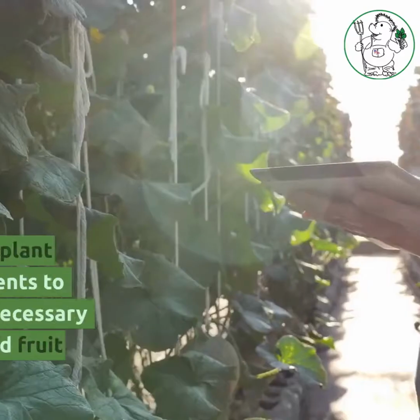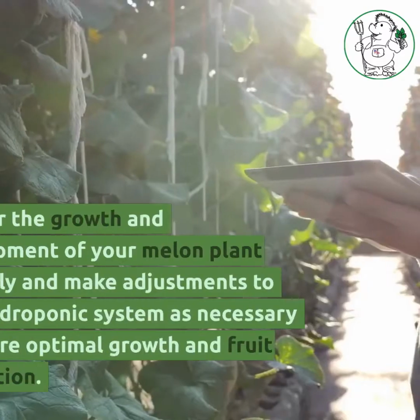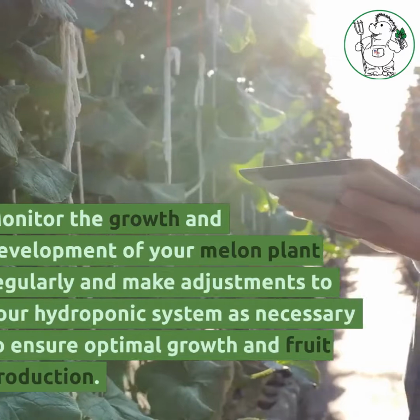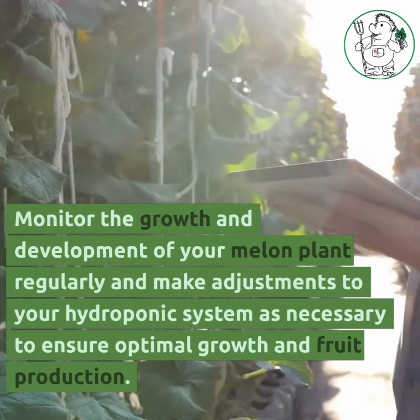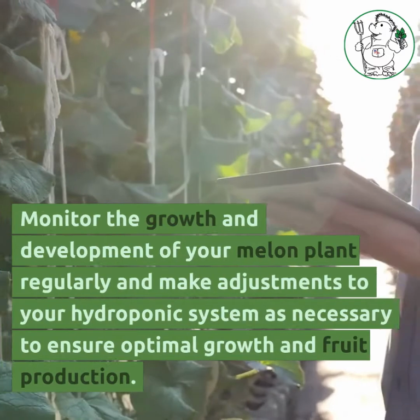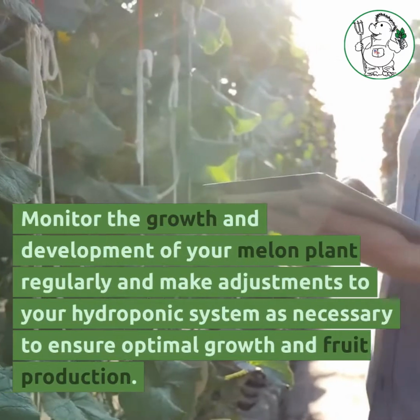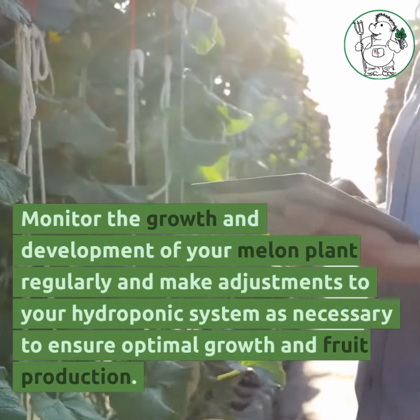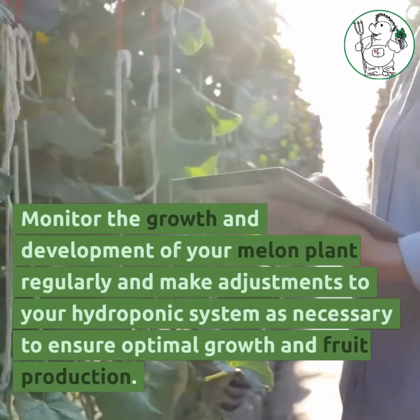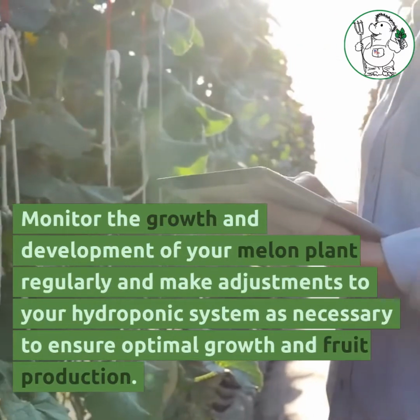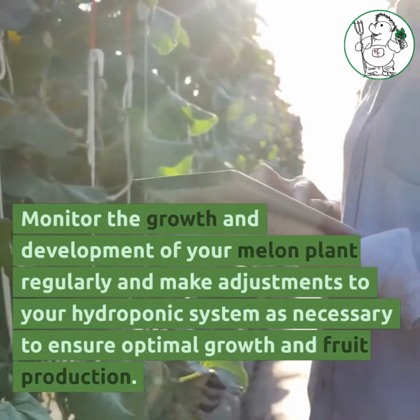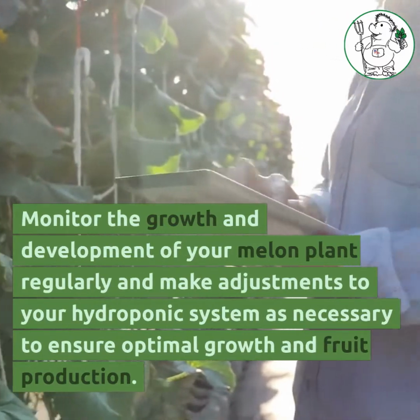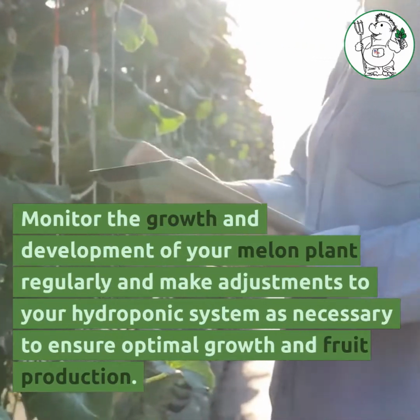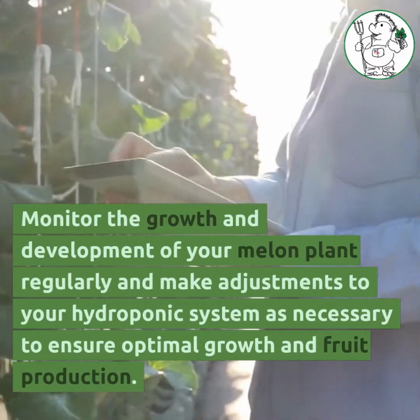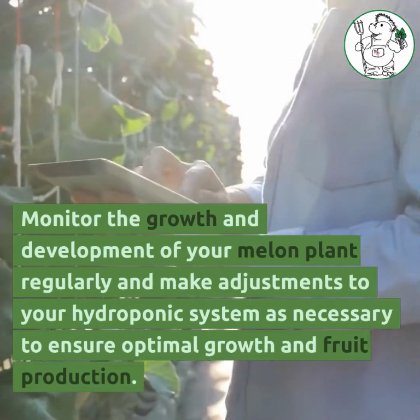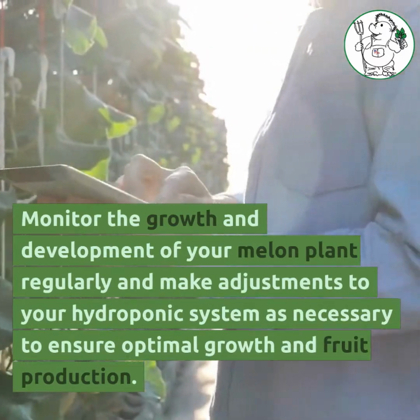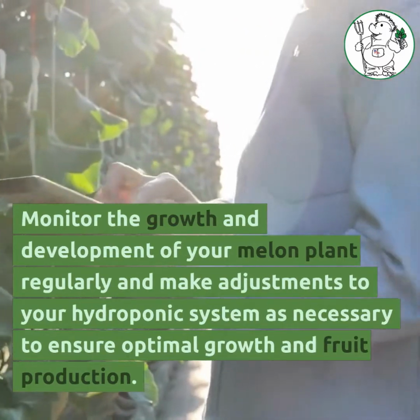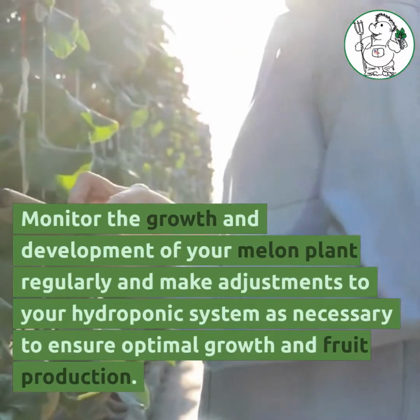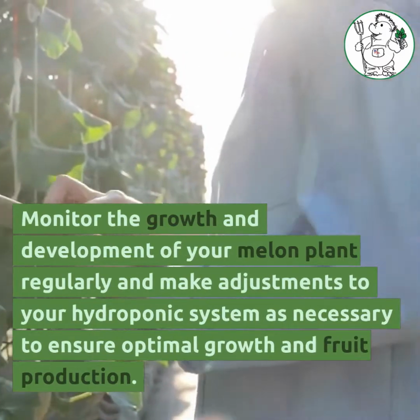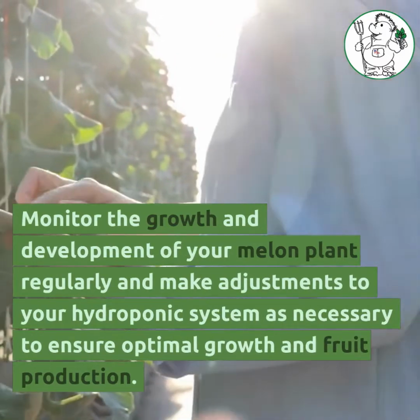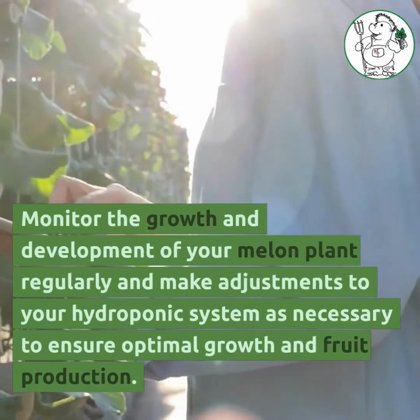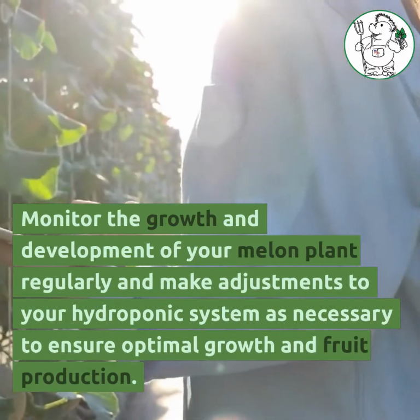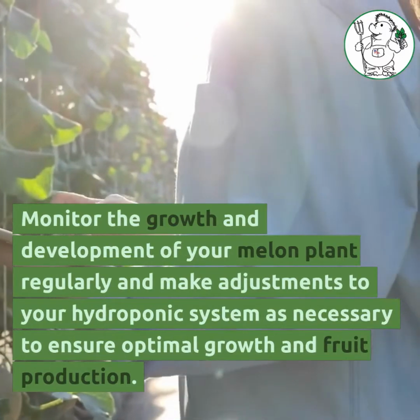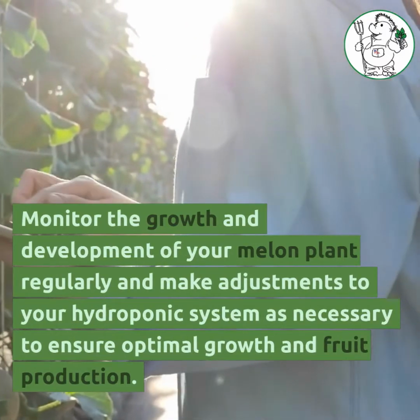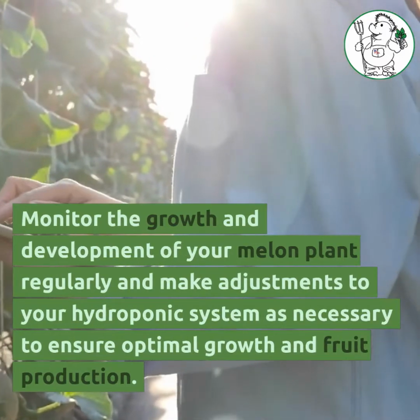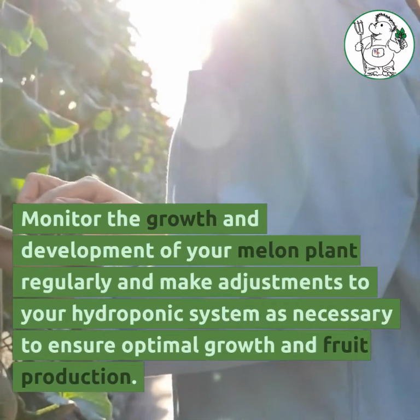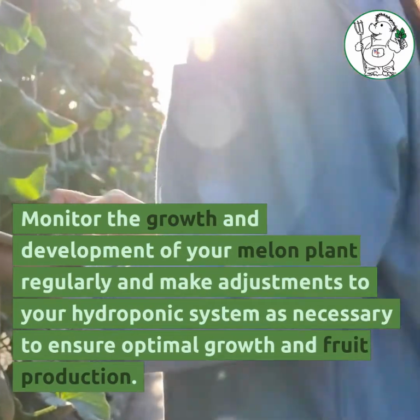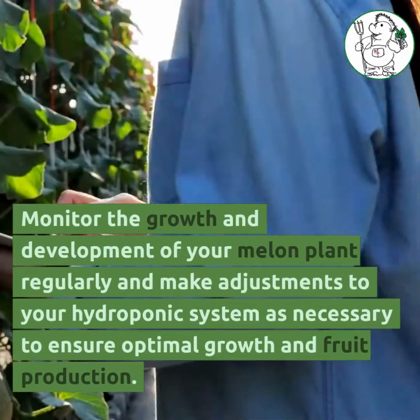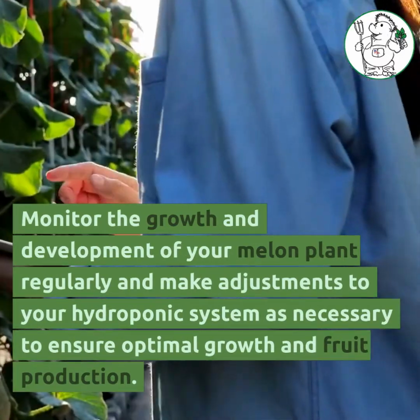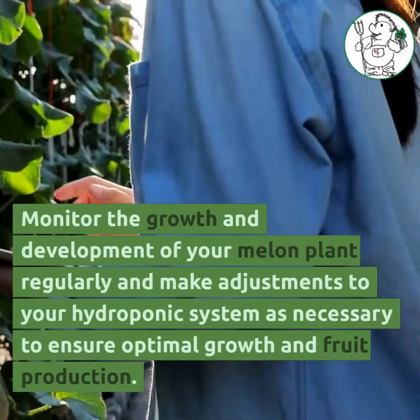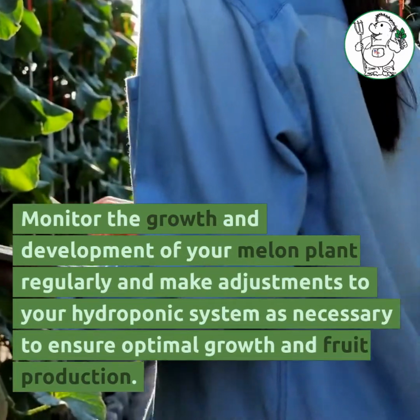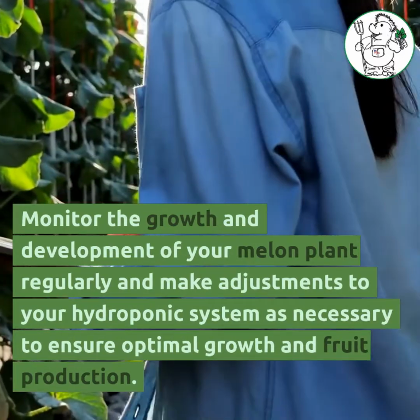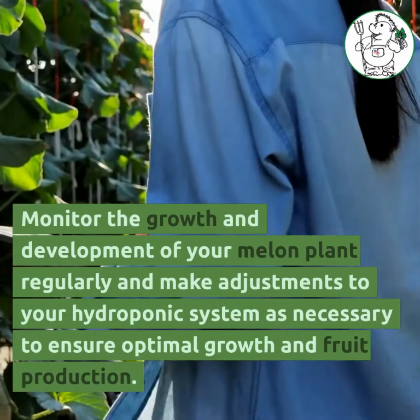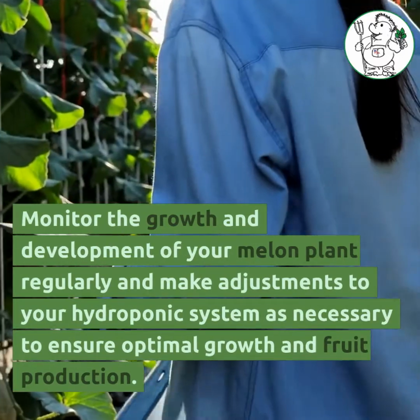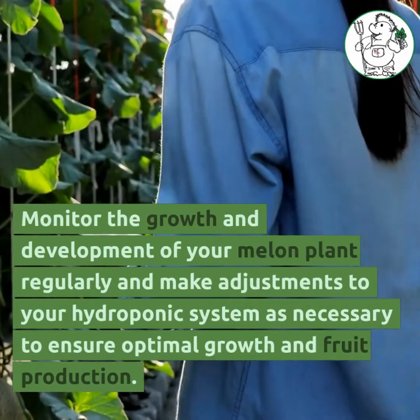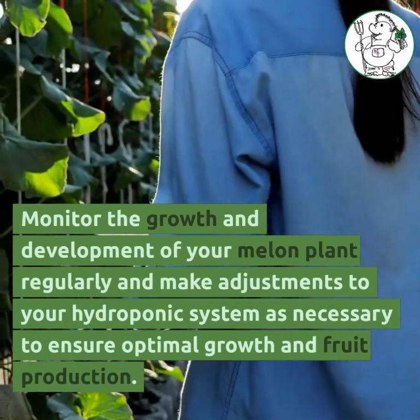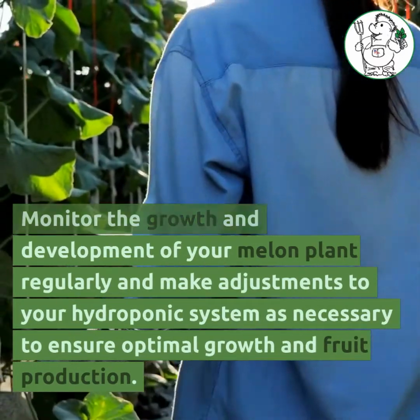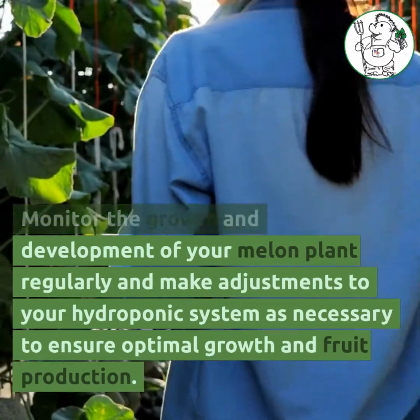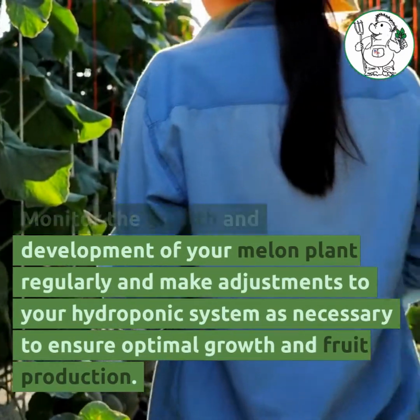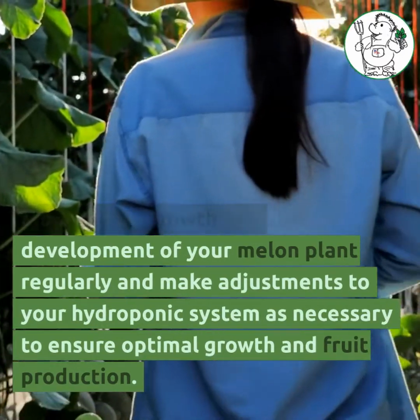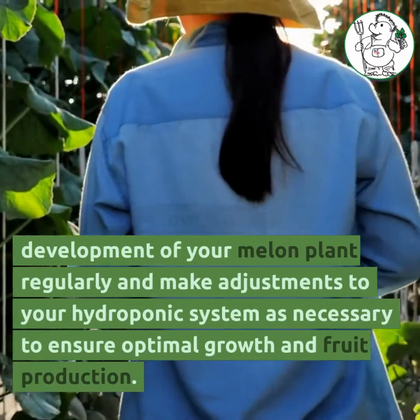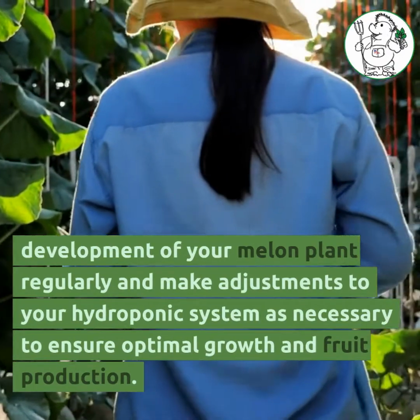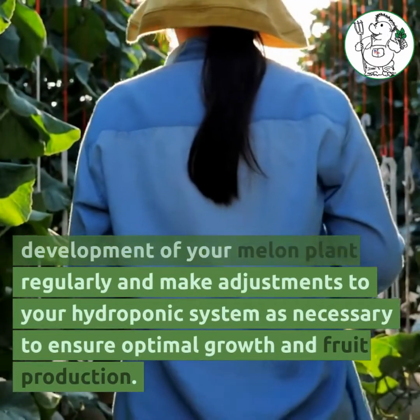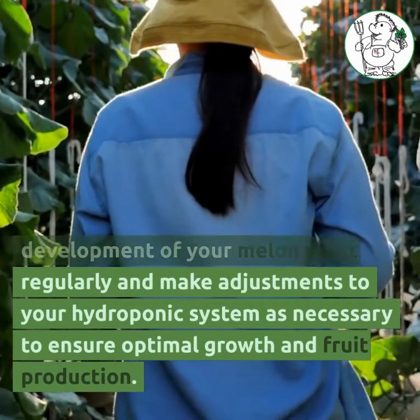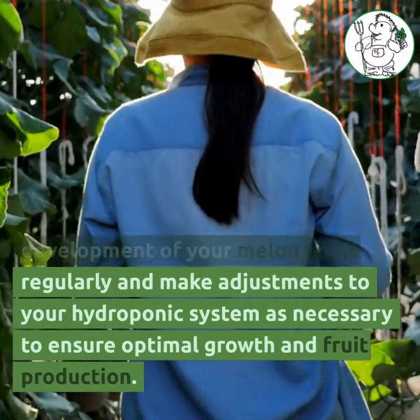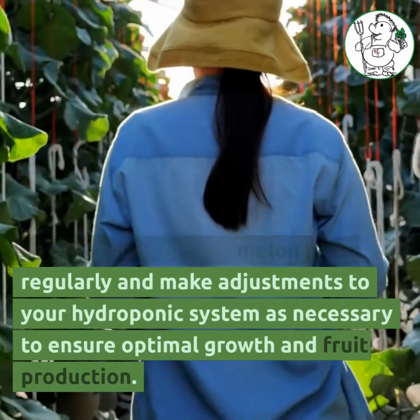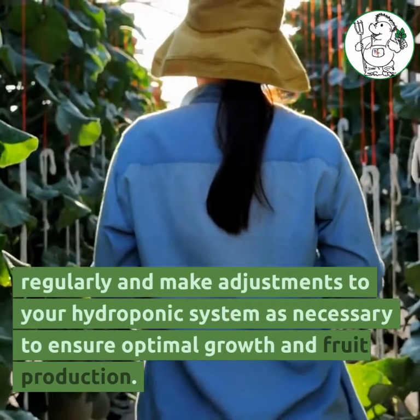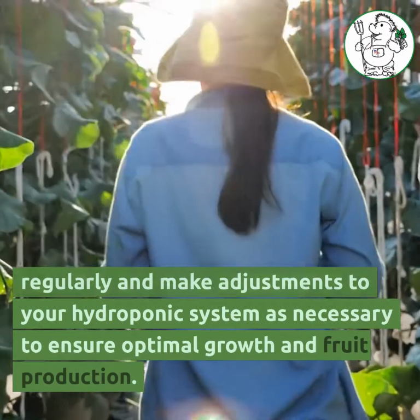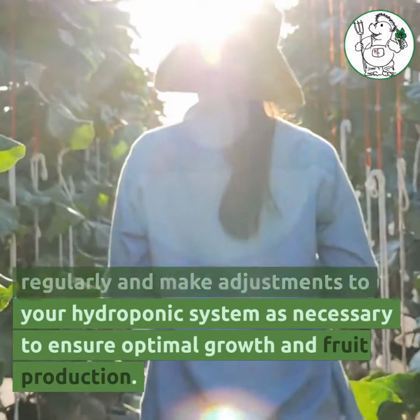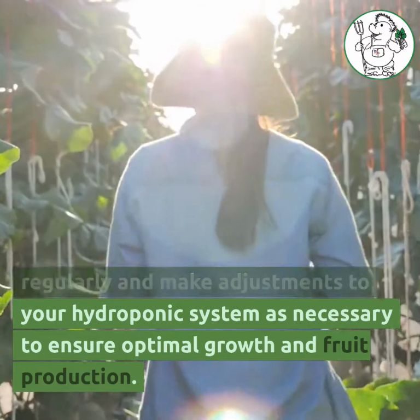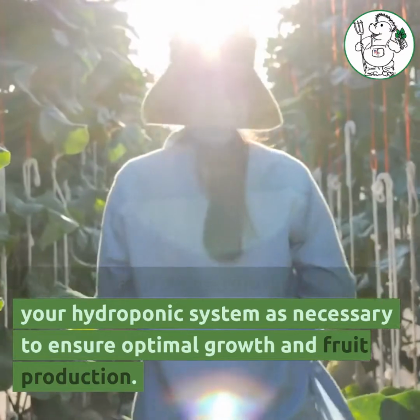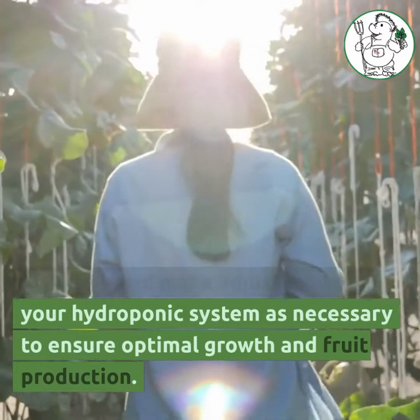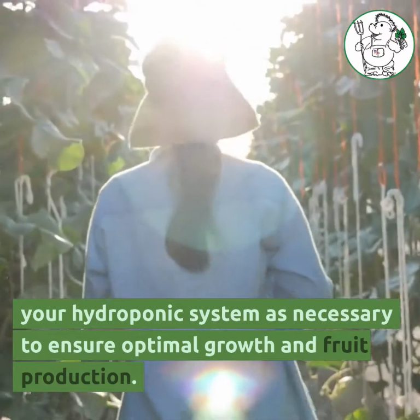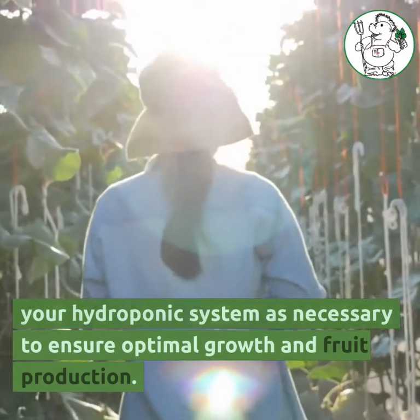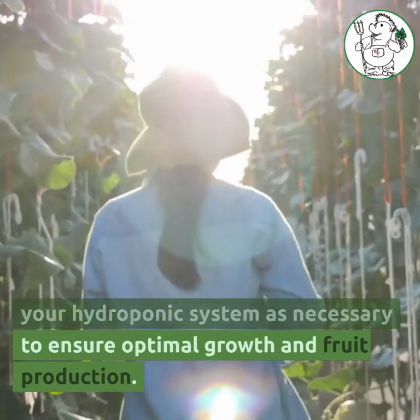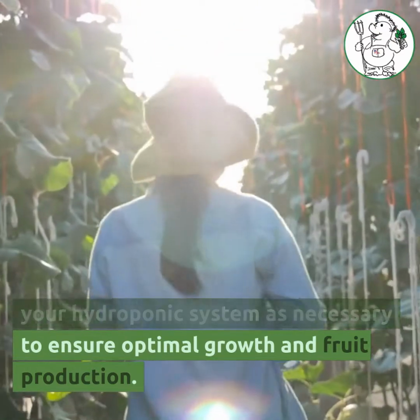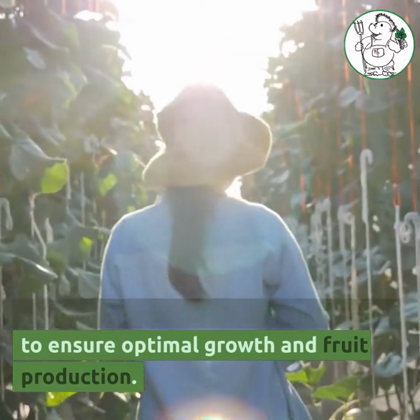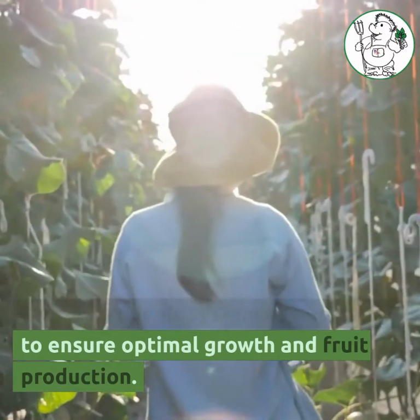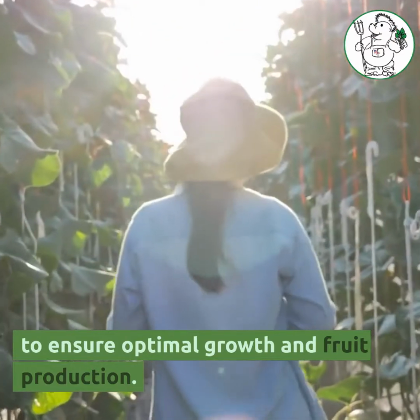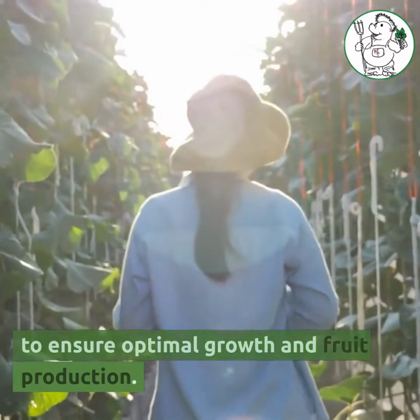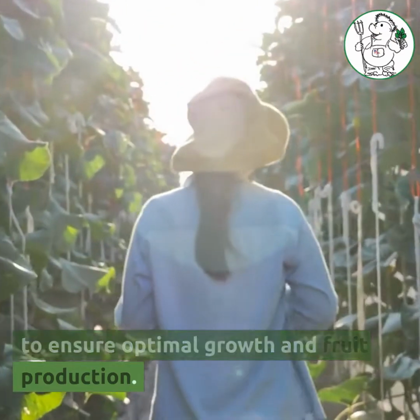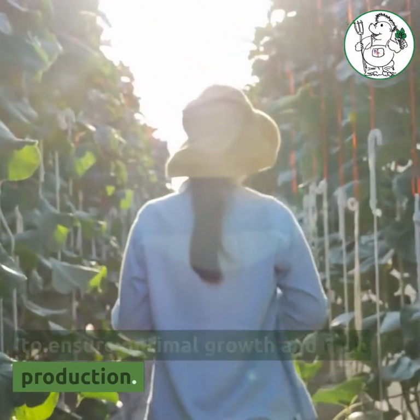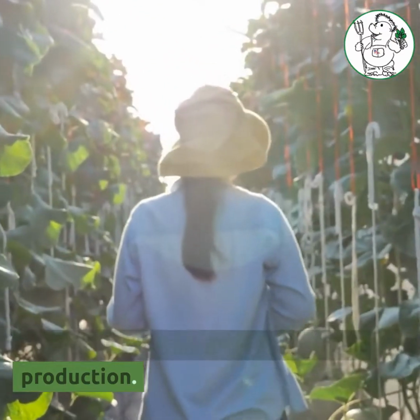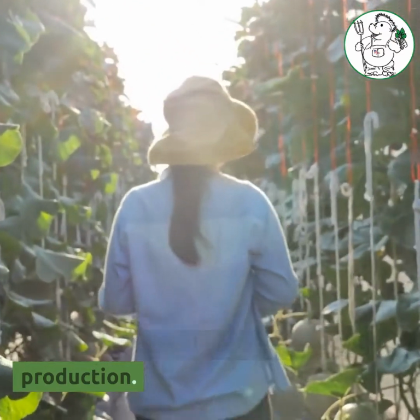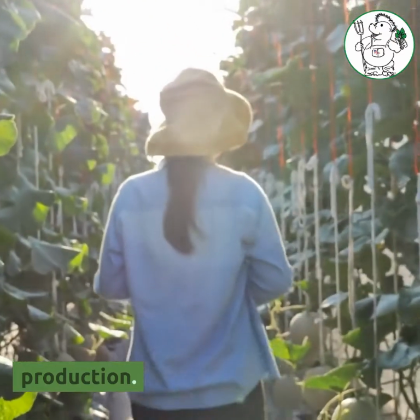Monitor the growth and development of your melon plant regularly and make adjustments to your hydroponic system as necessary to ensure optimal growth and fruit production.